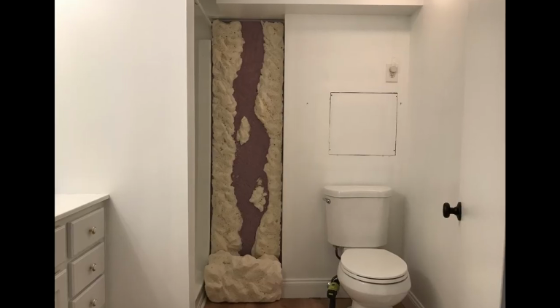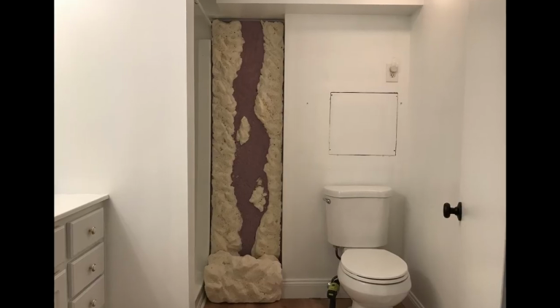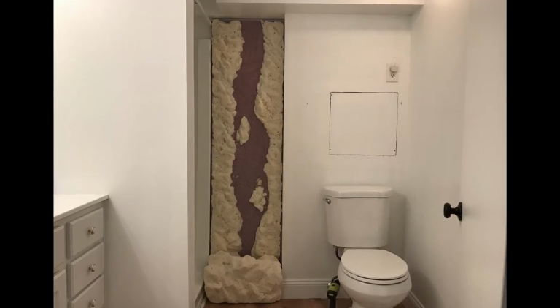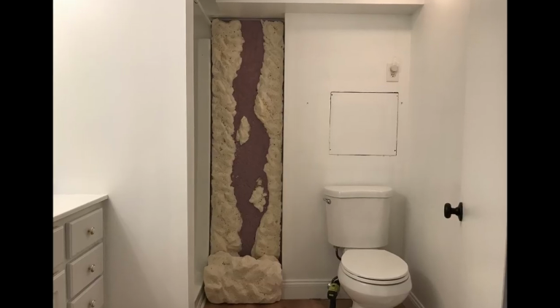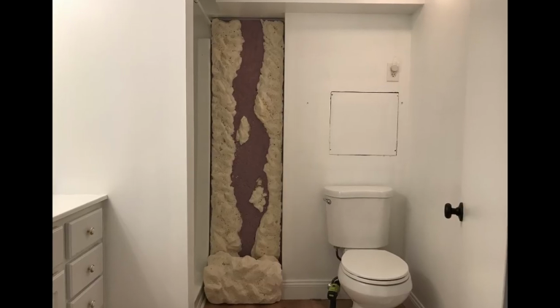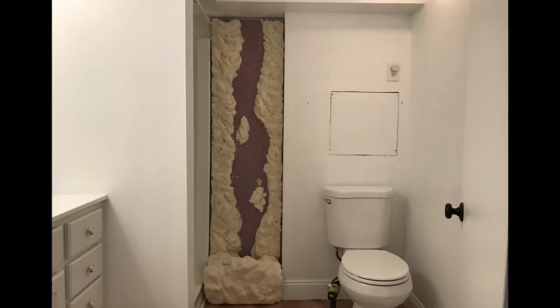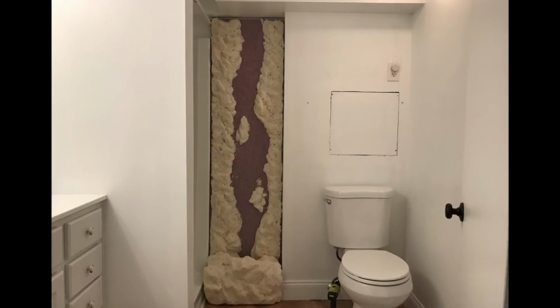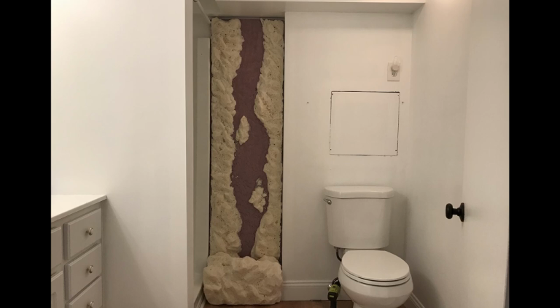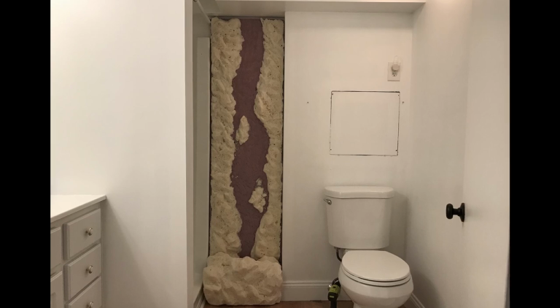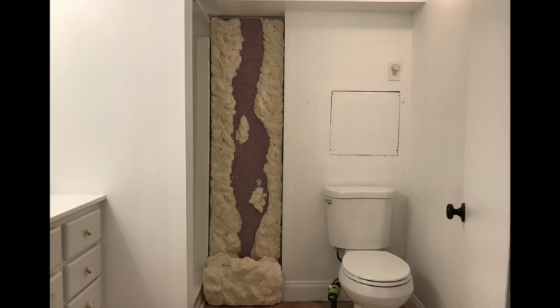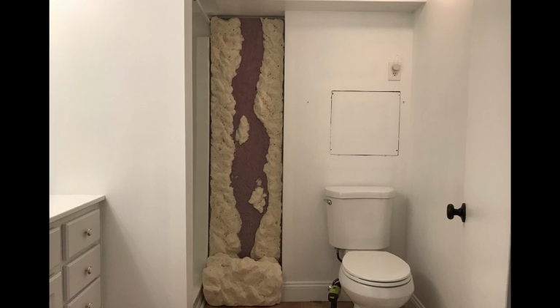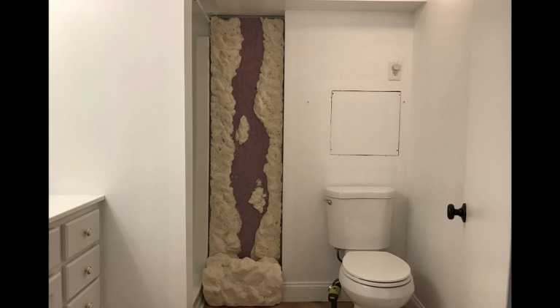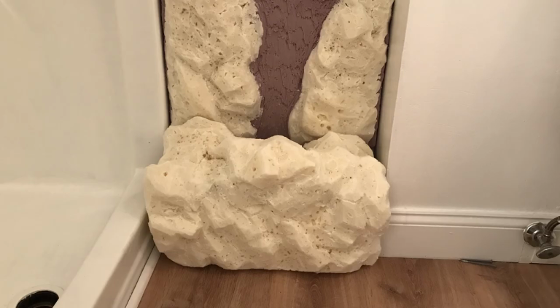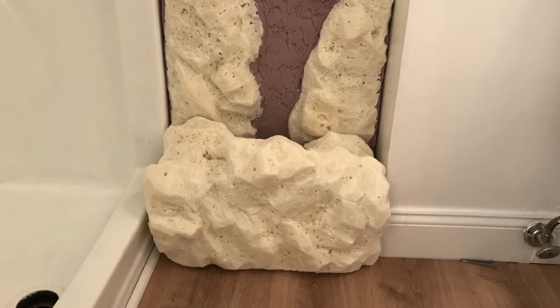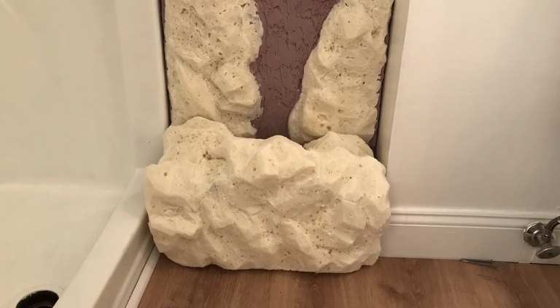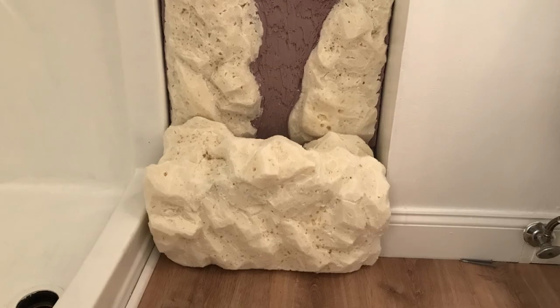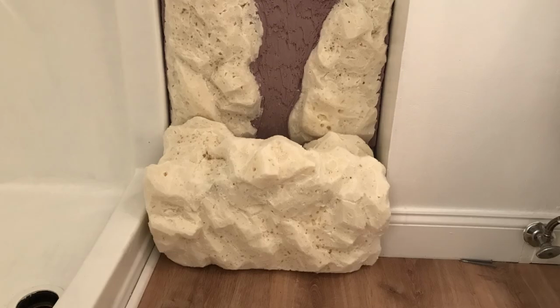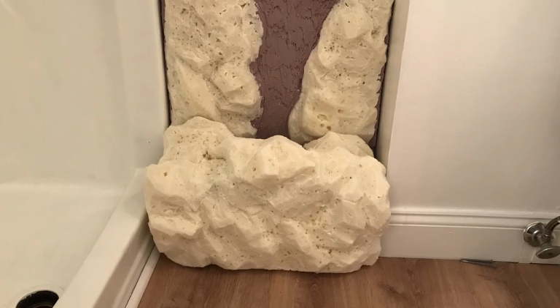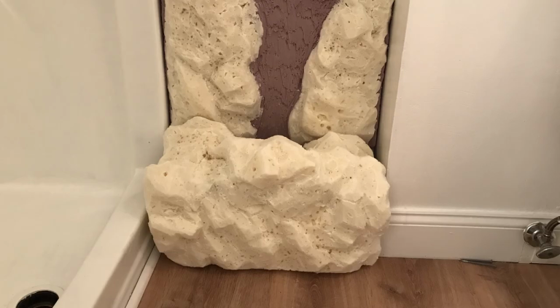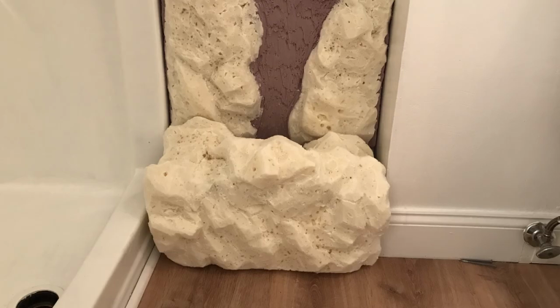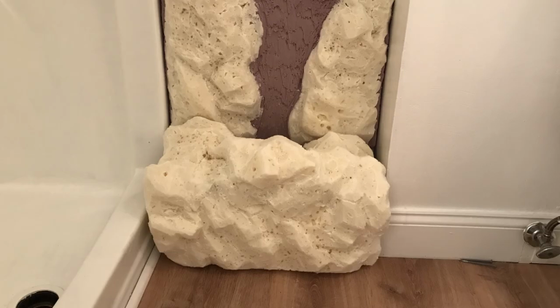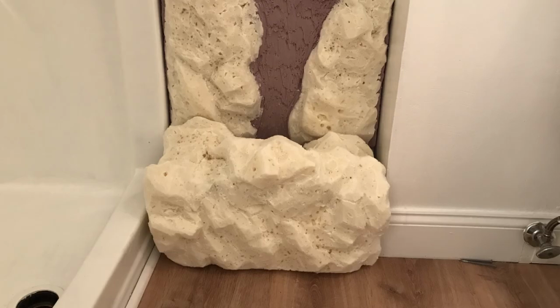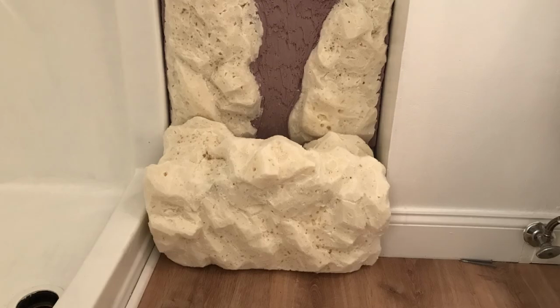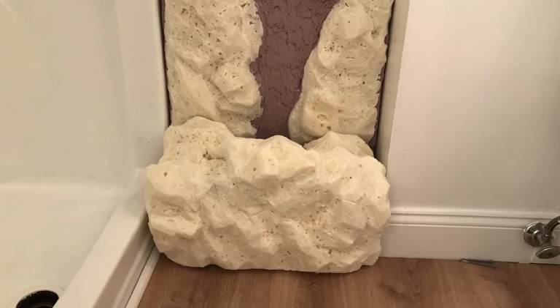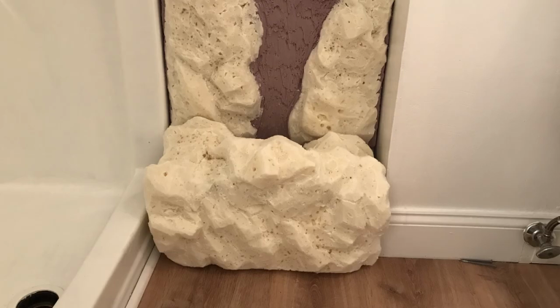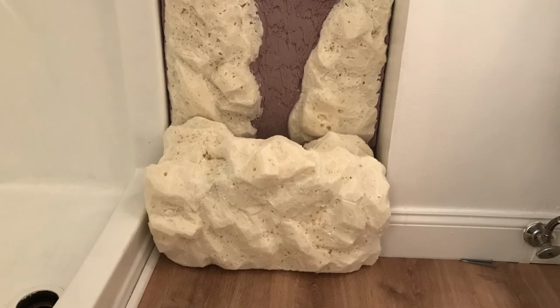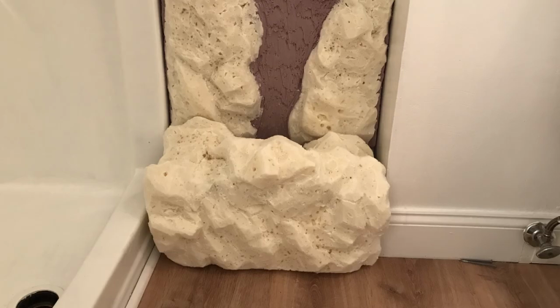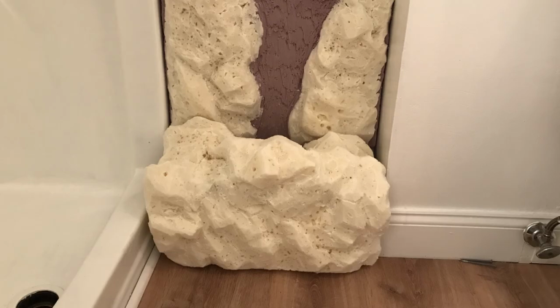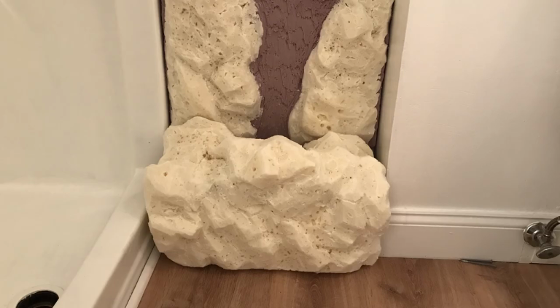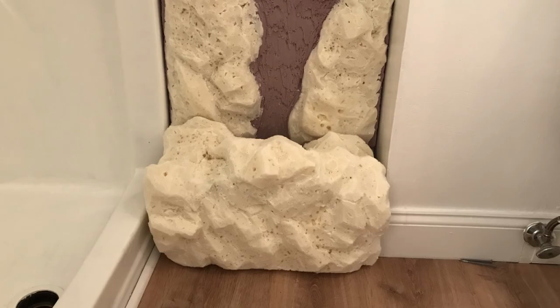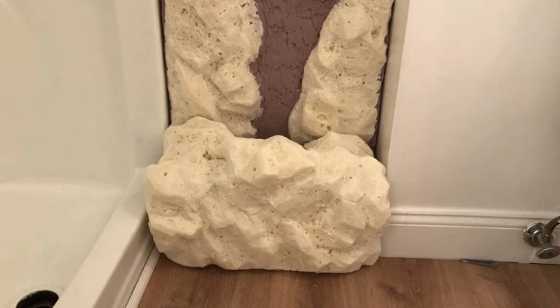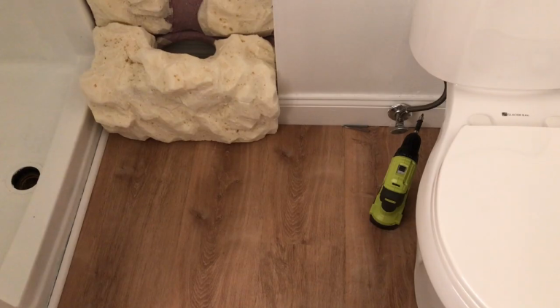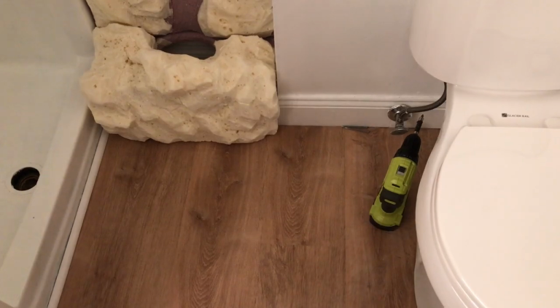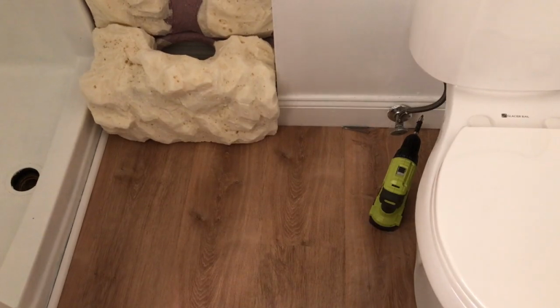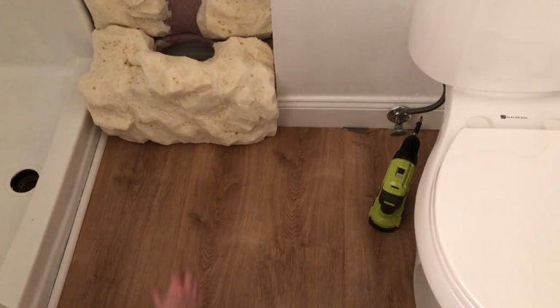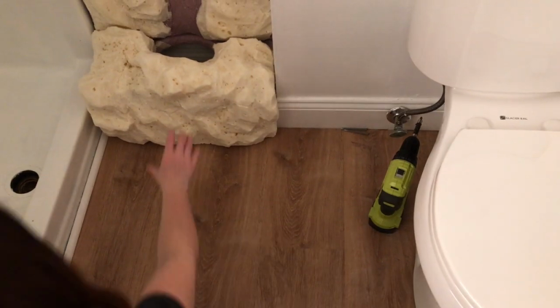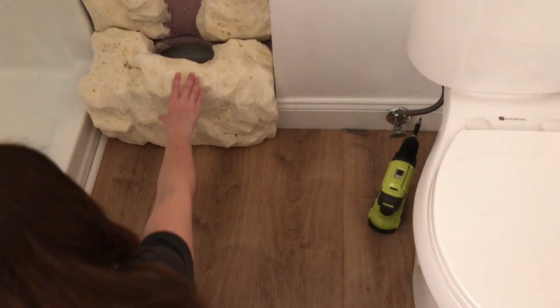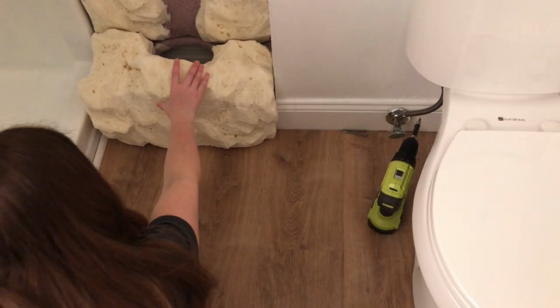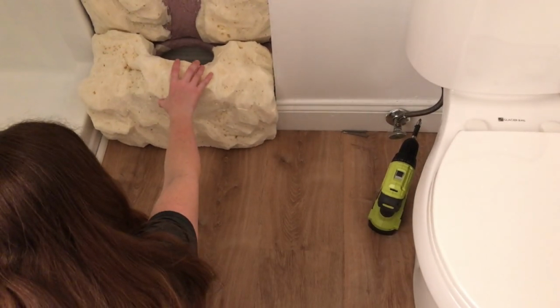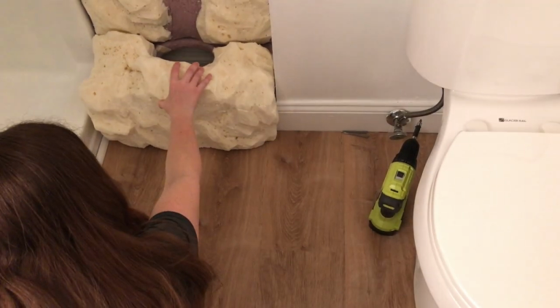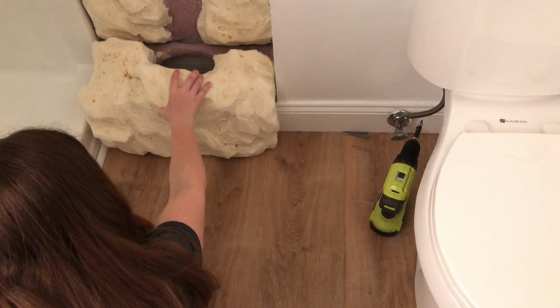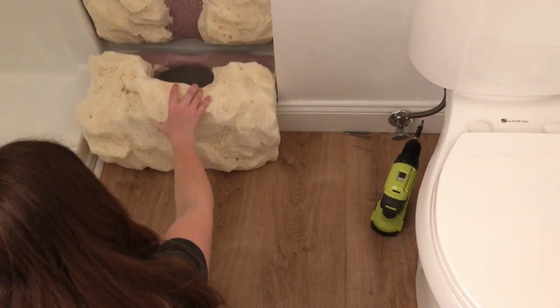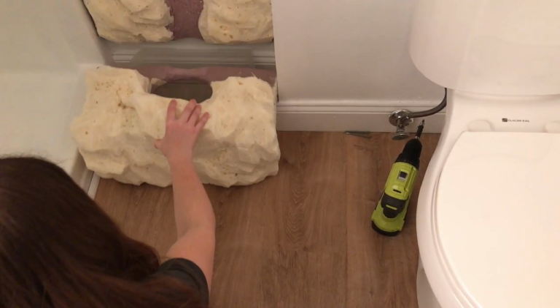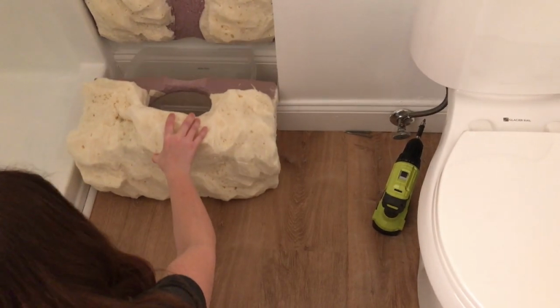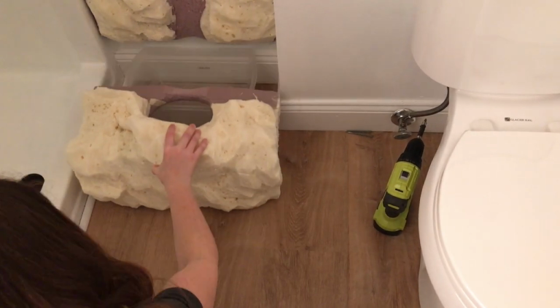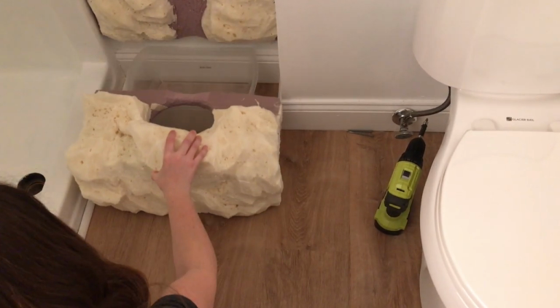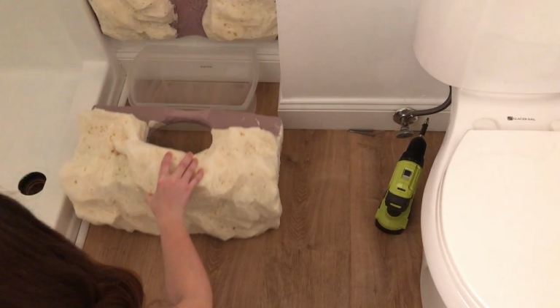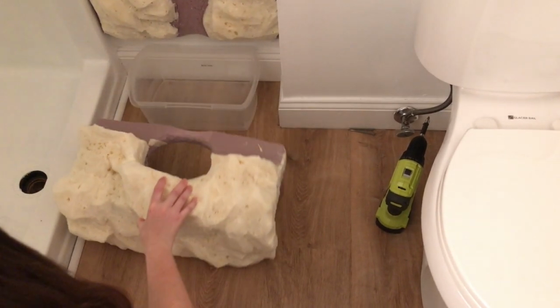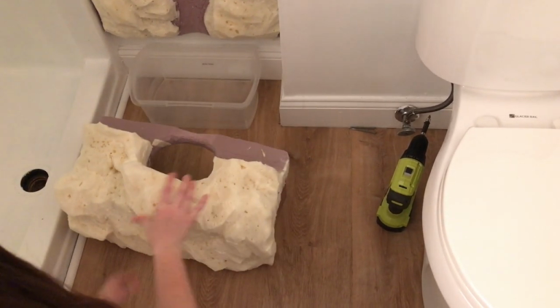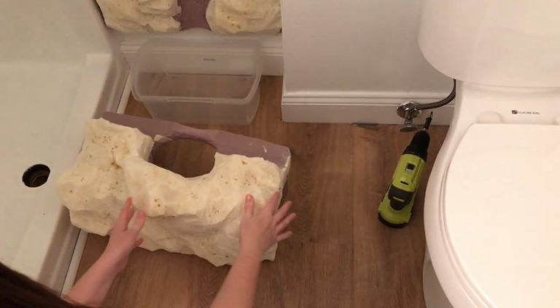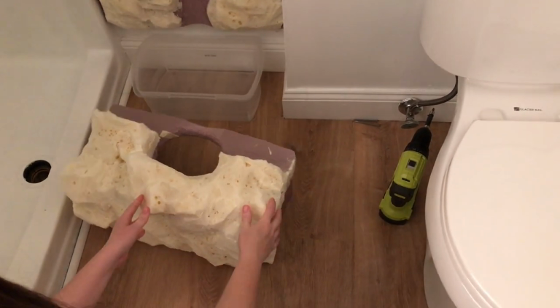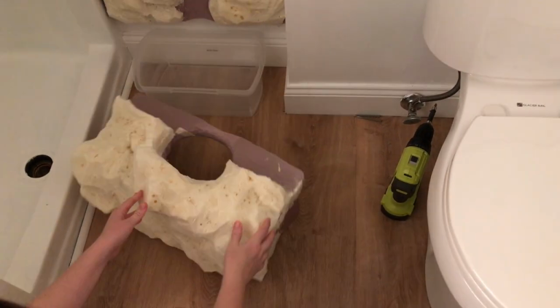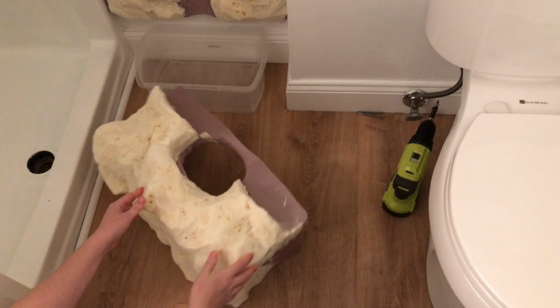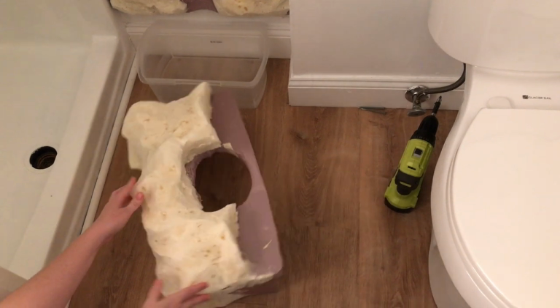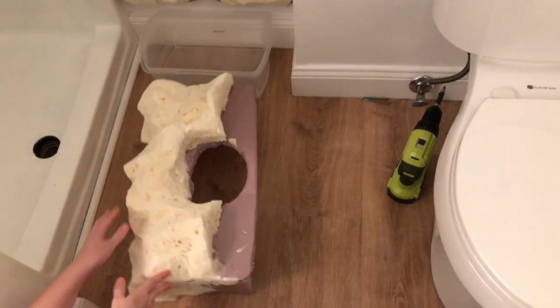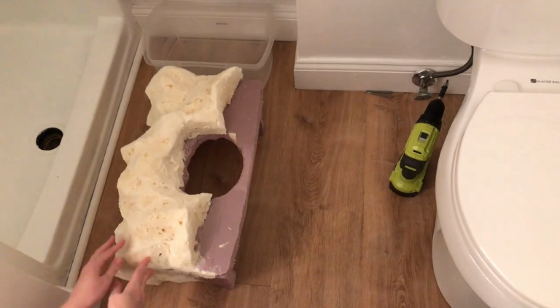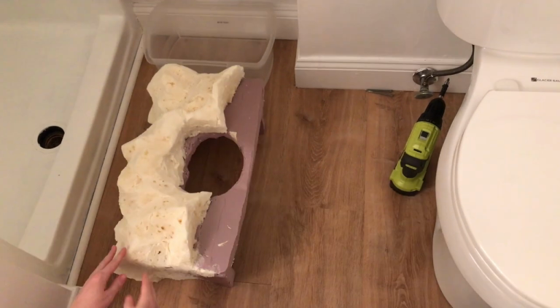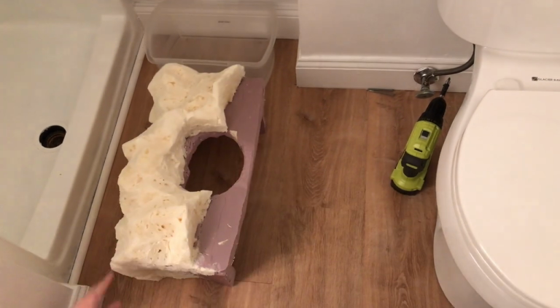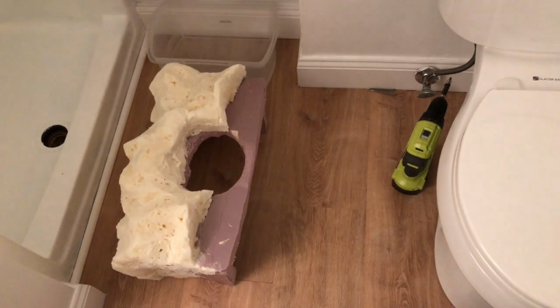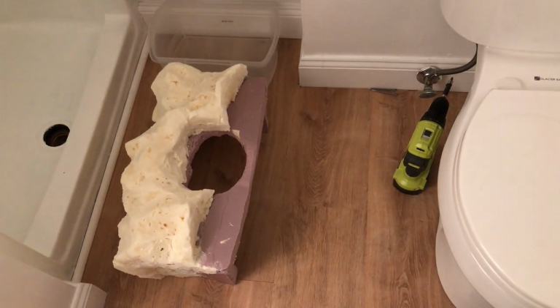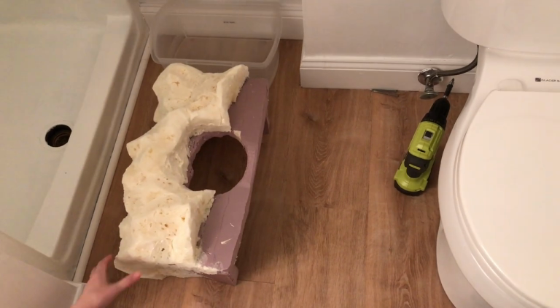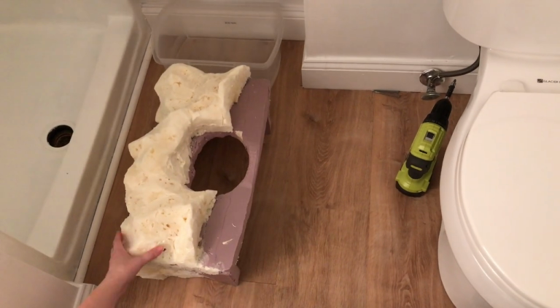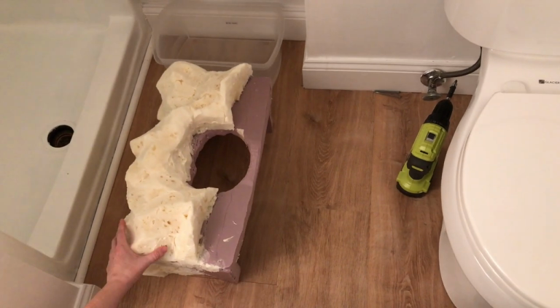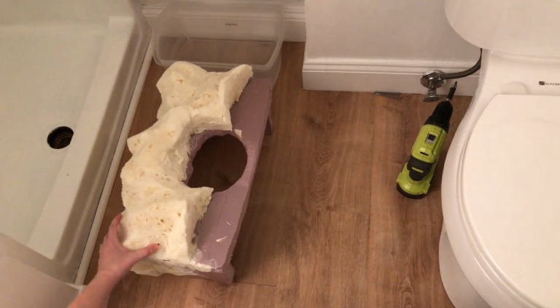This is what it looked like after I got done carving them — this was the initial design. The final design ended up with some modifications, which you'll see.